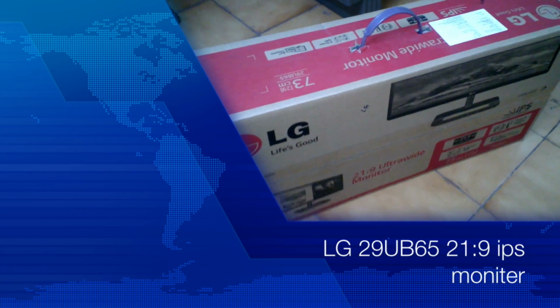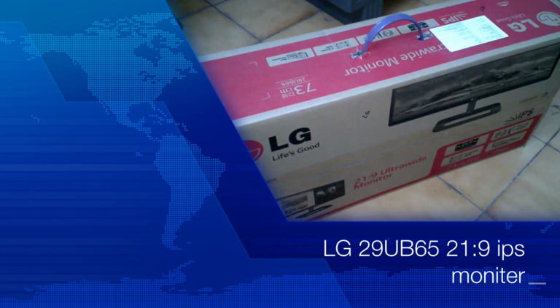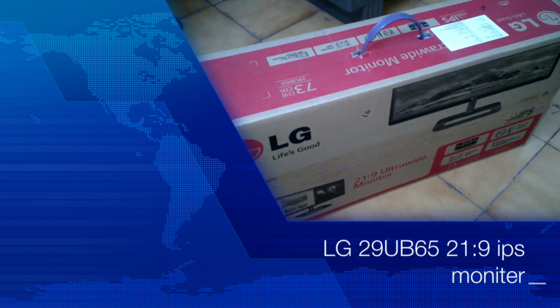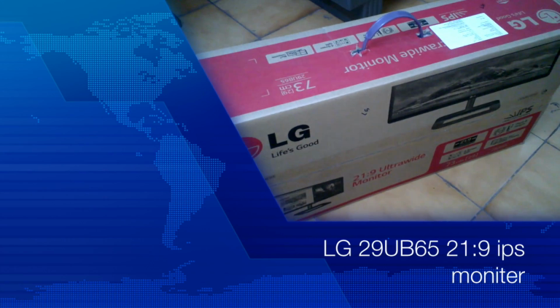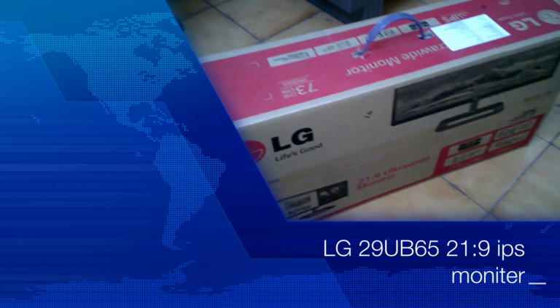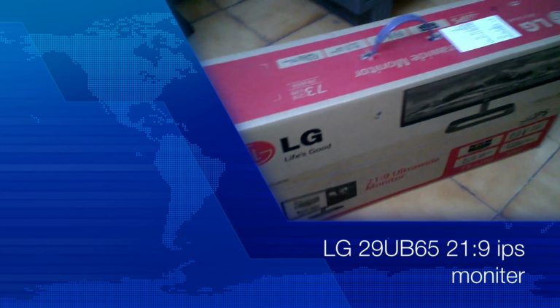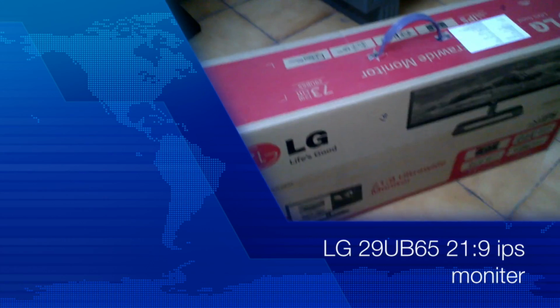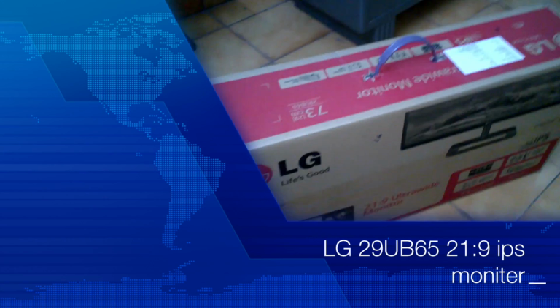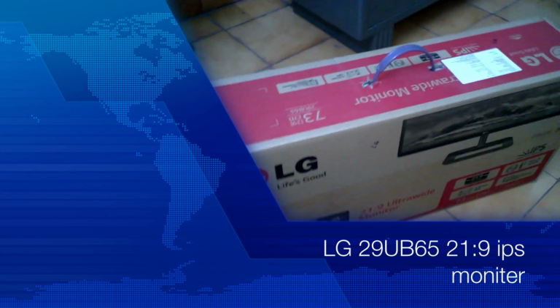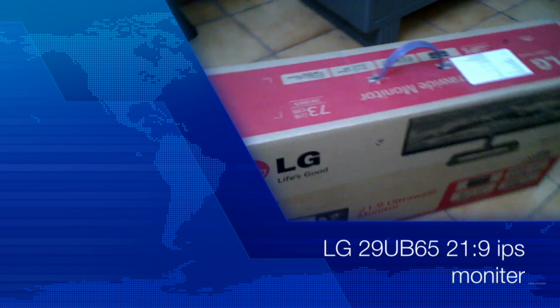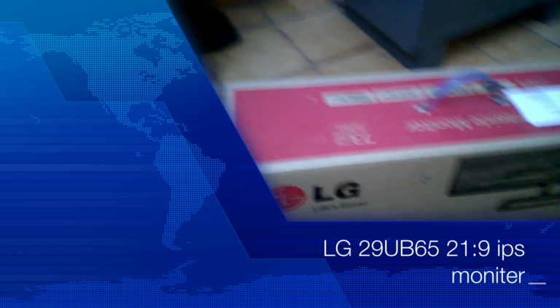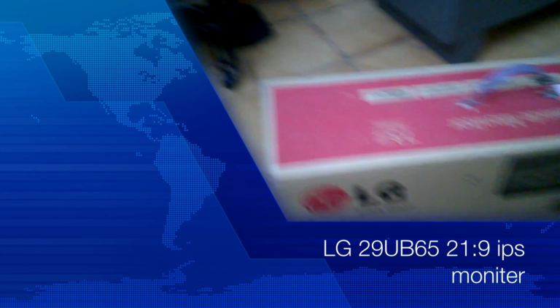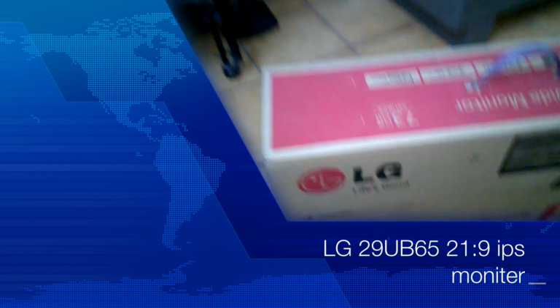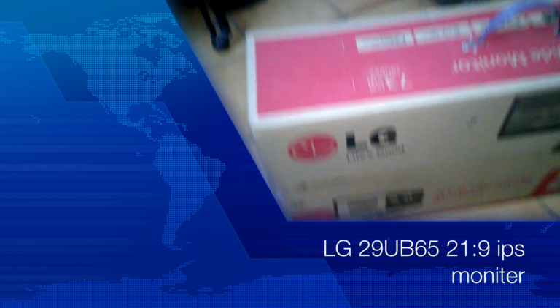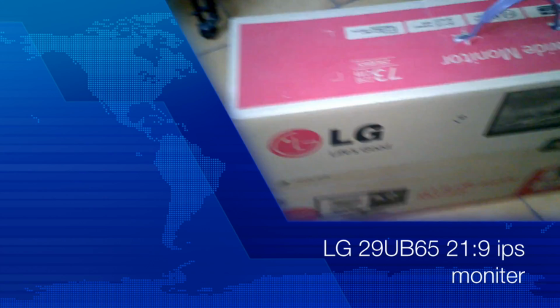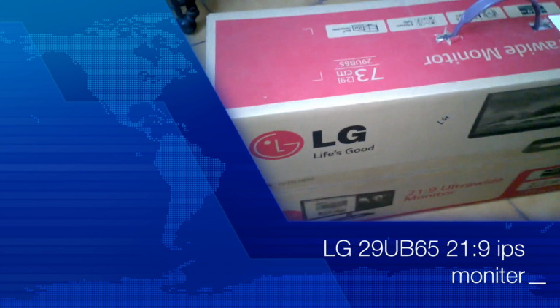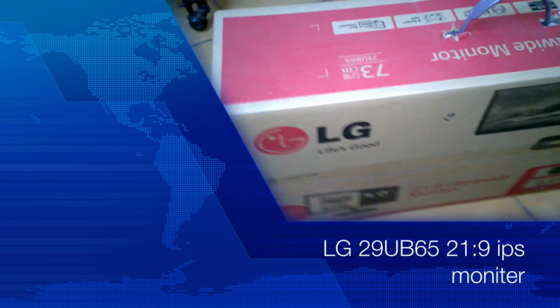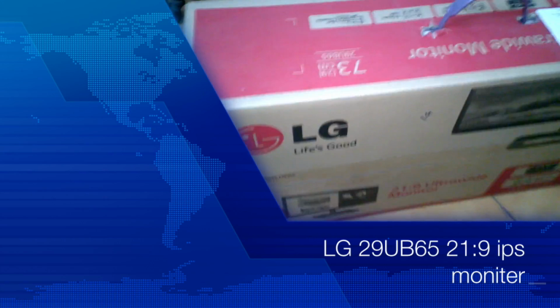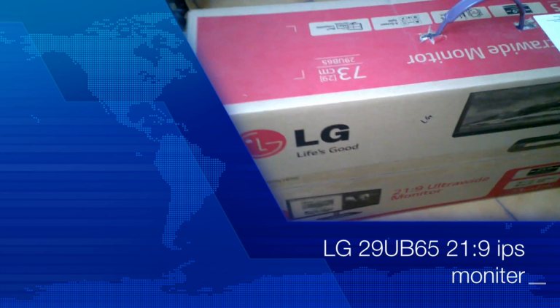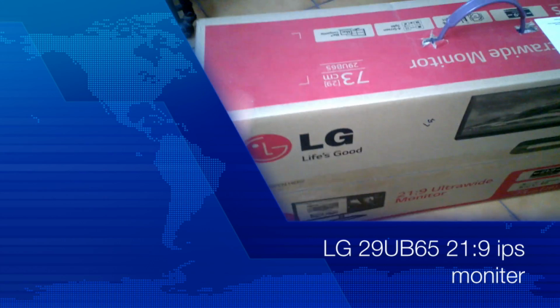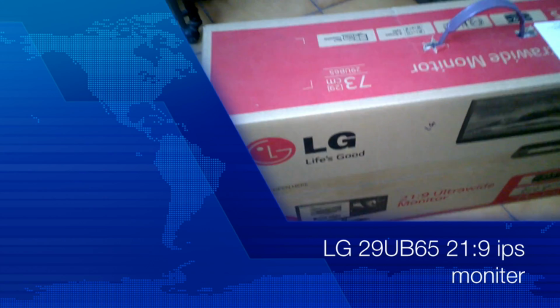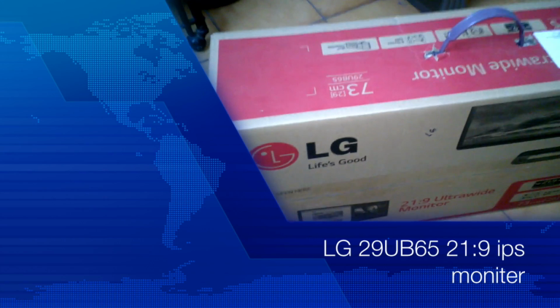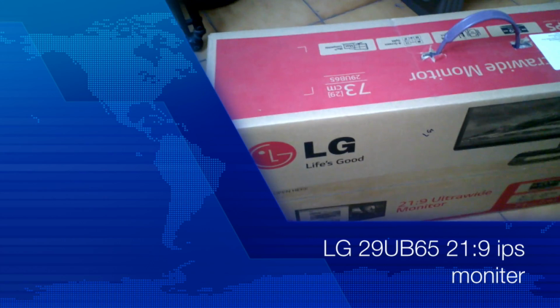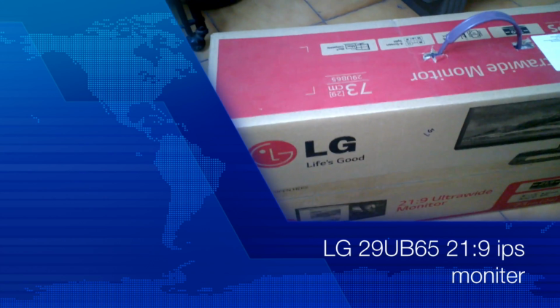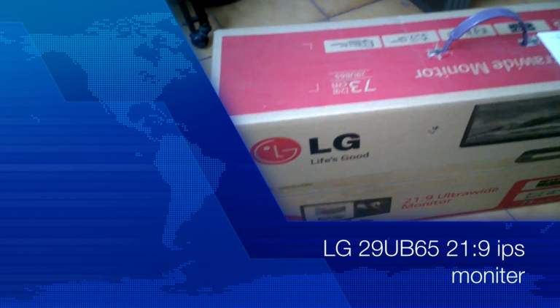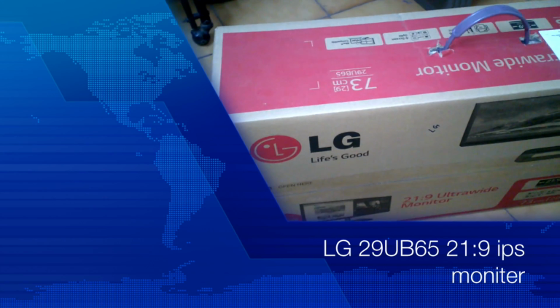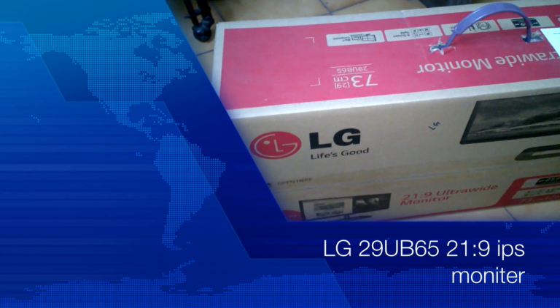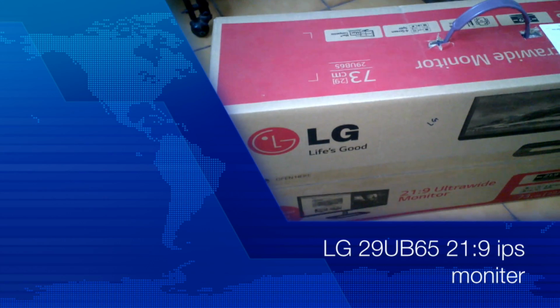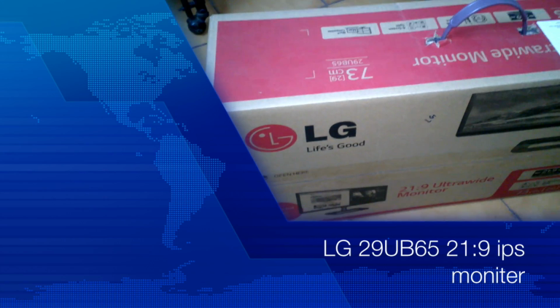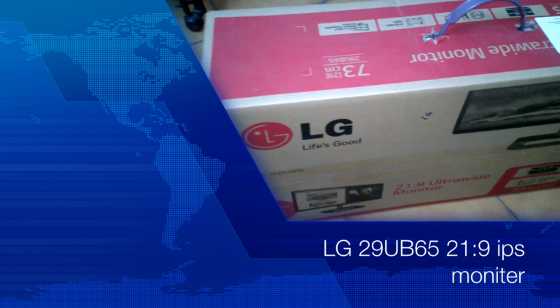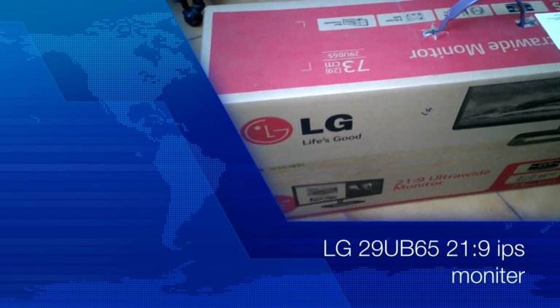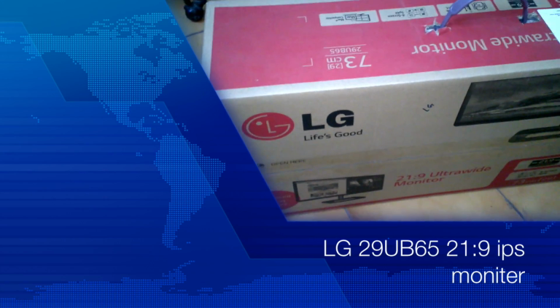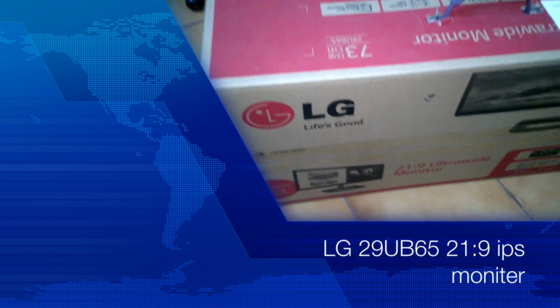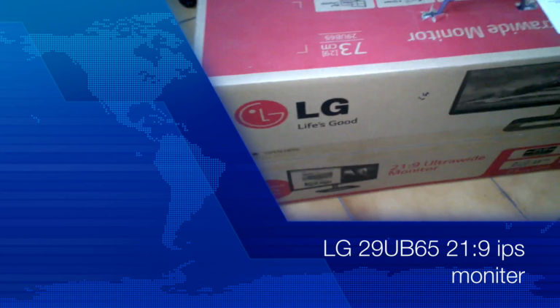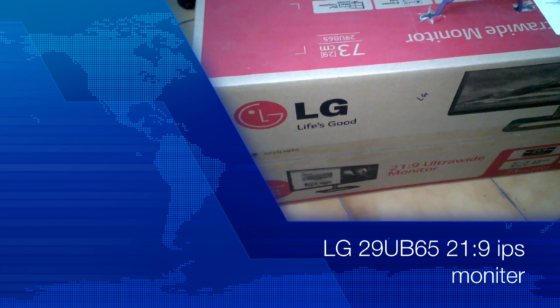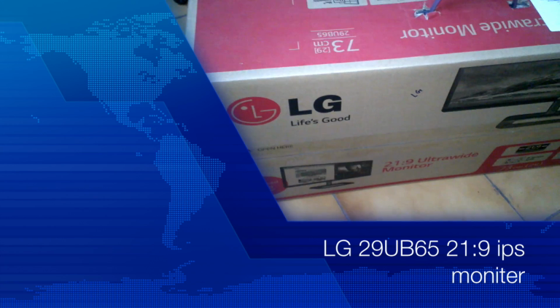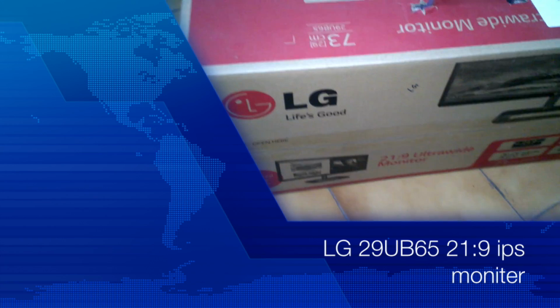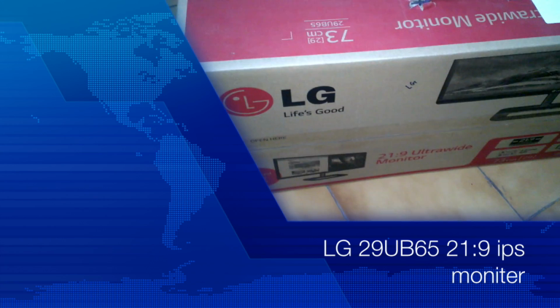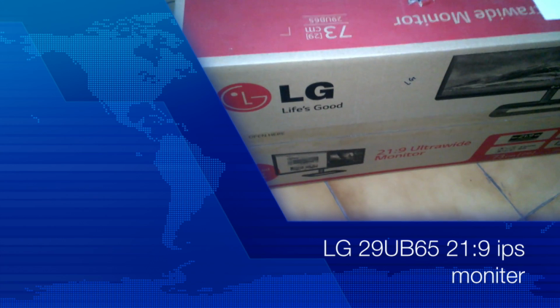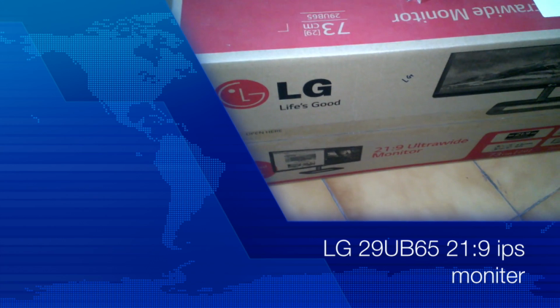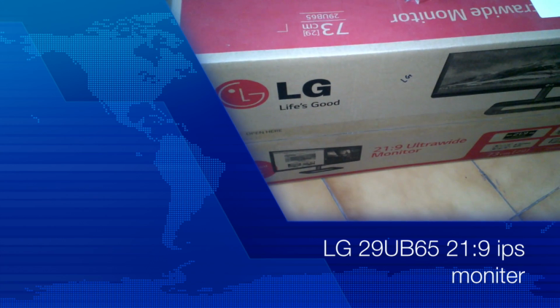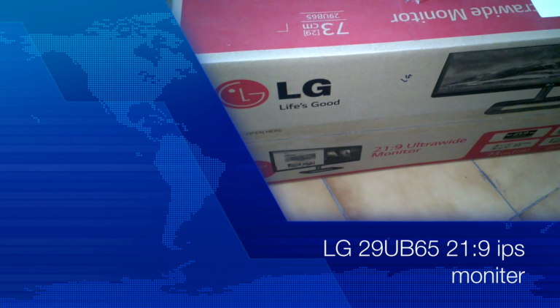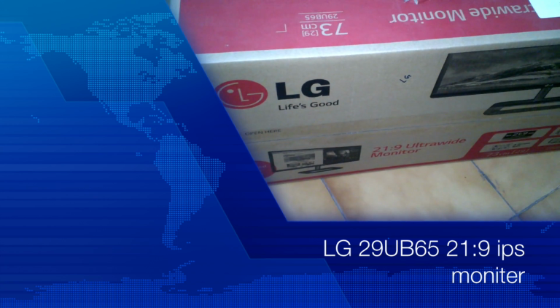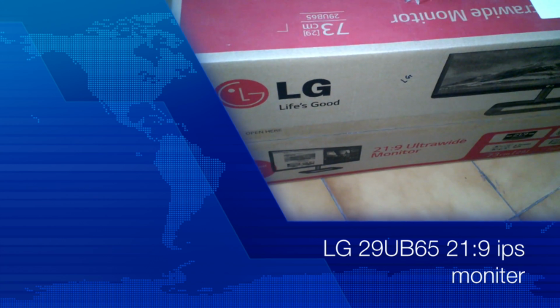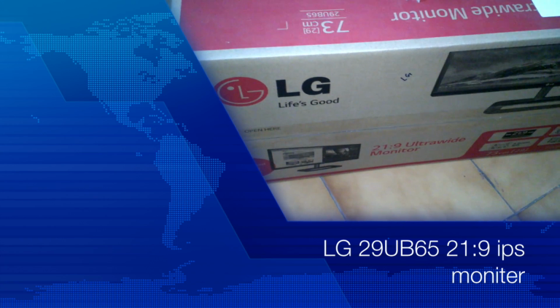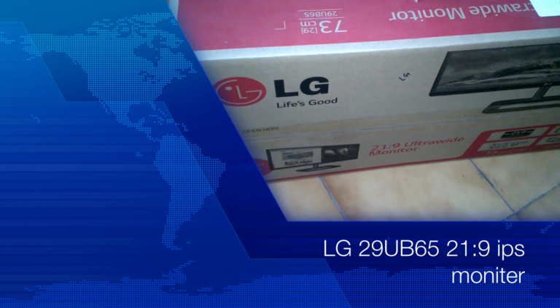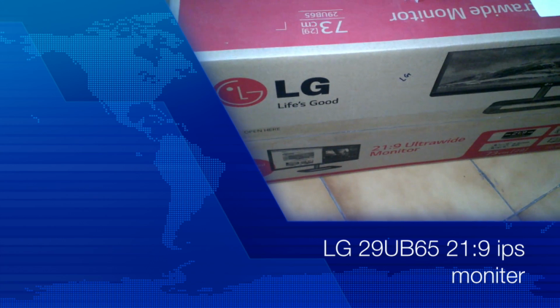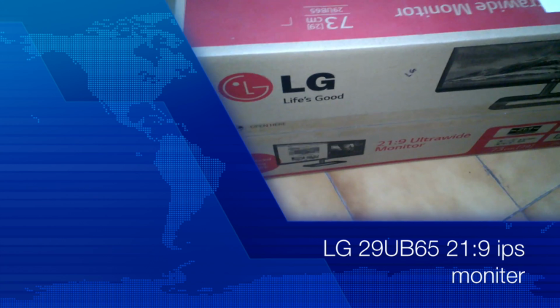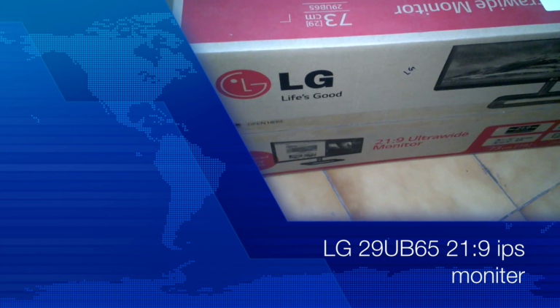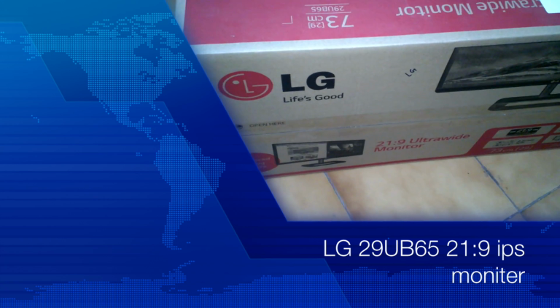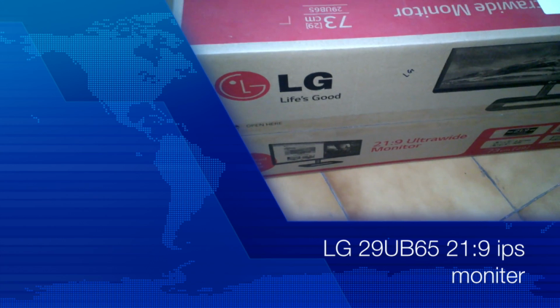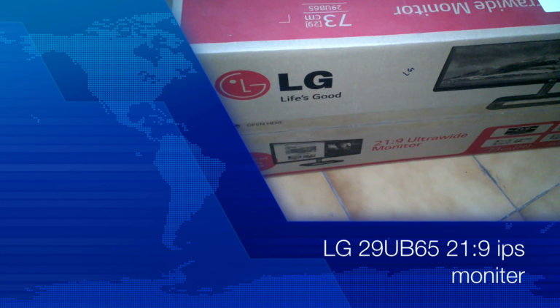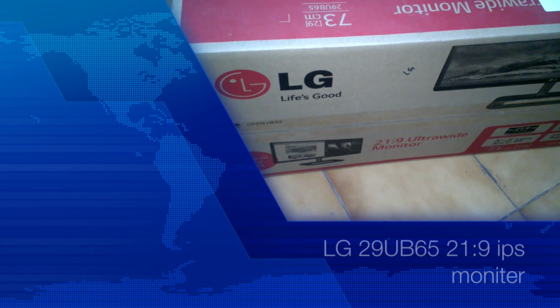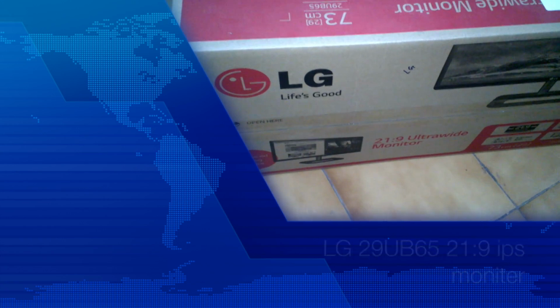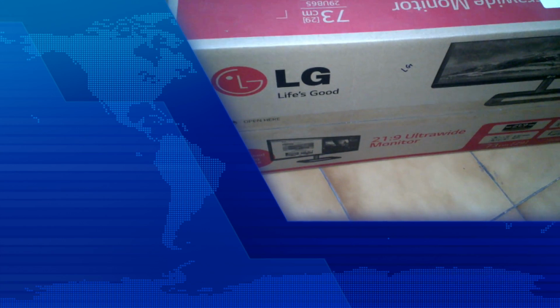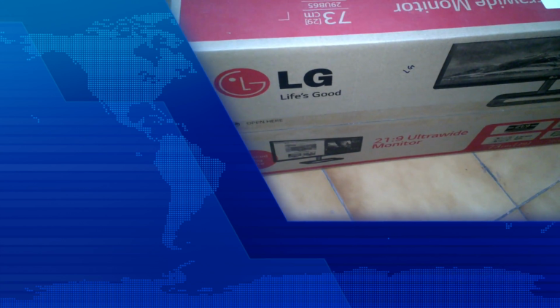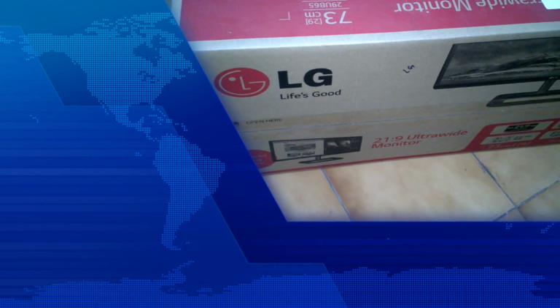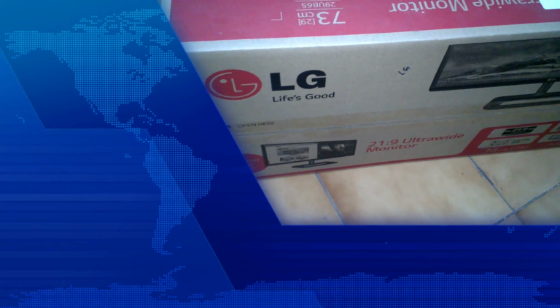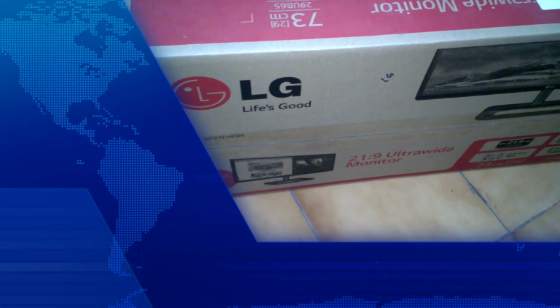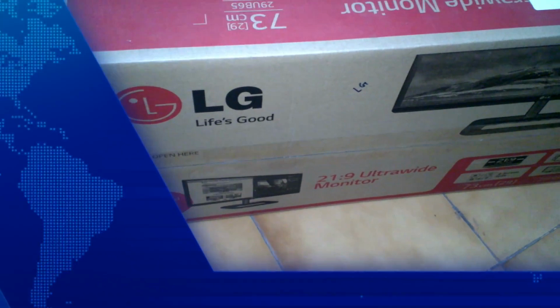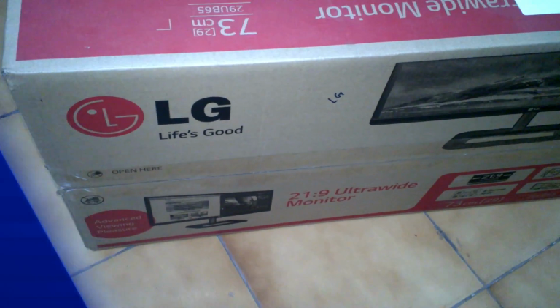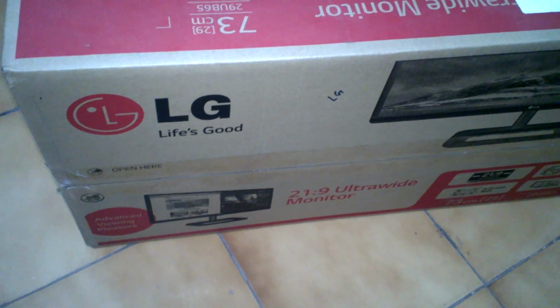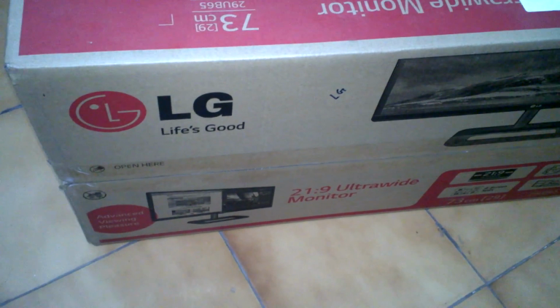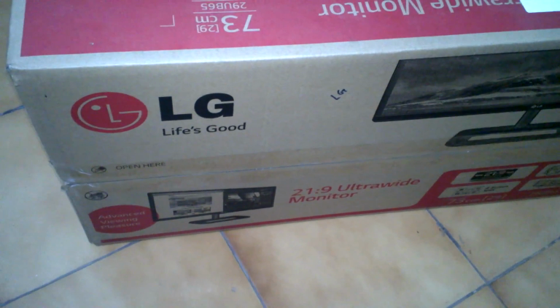Hi friends, welcome to the unboxing of the LG 29-inch ultrawide monitor.